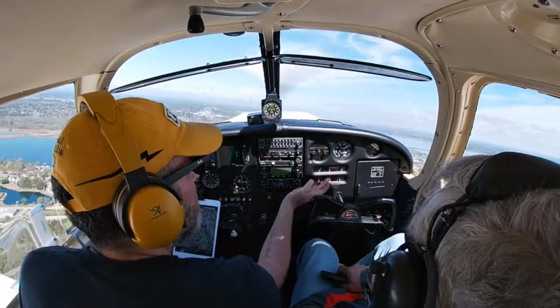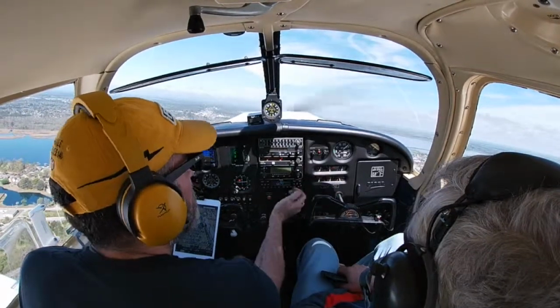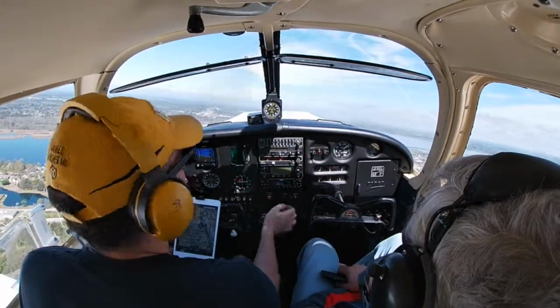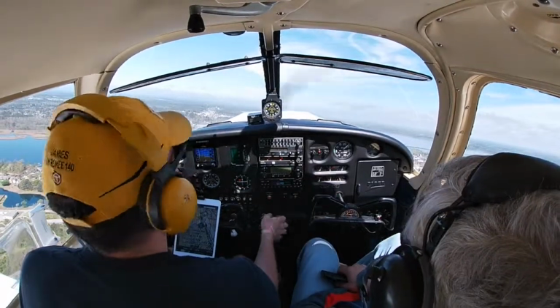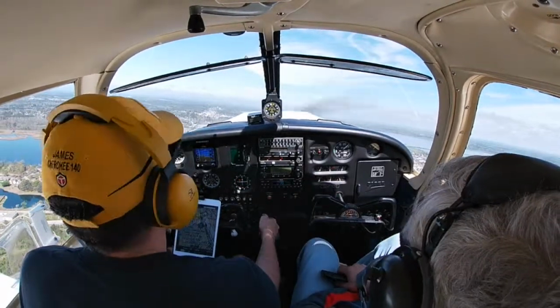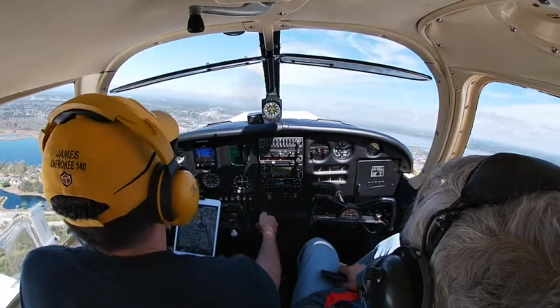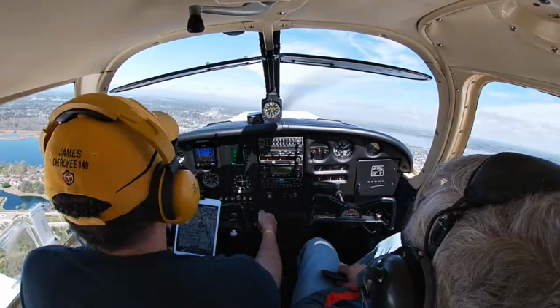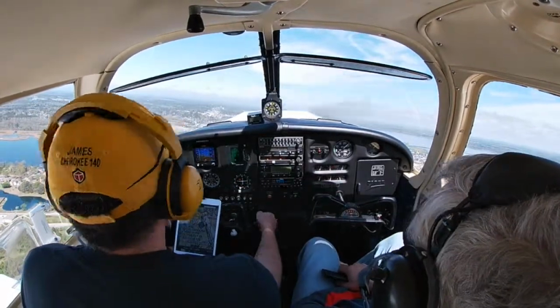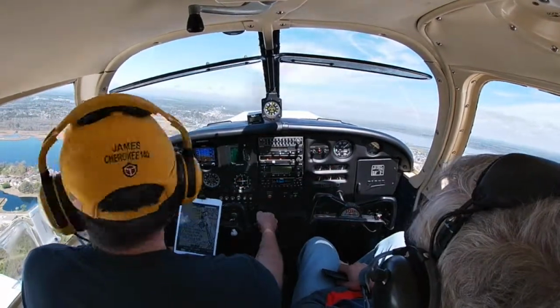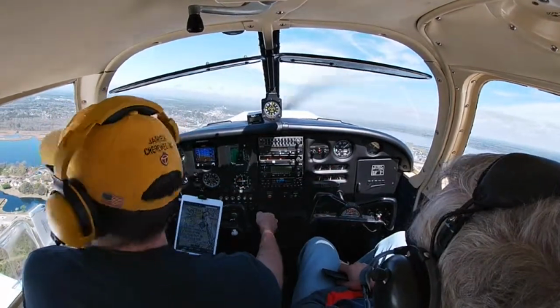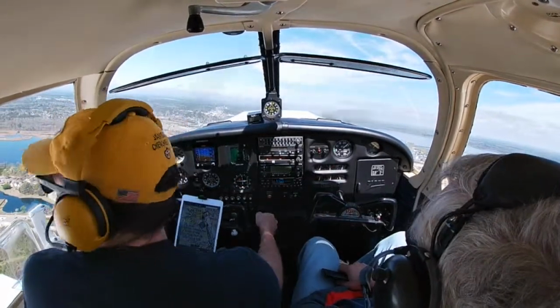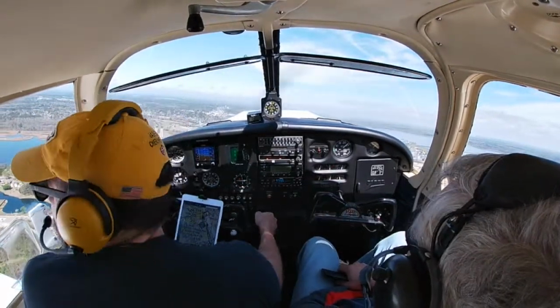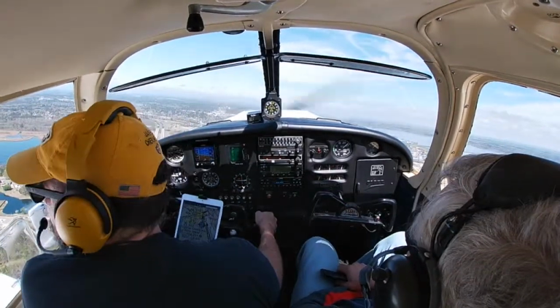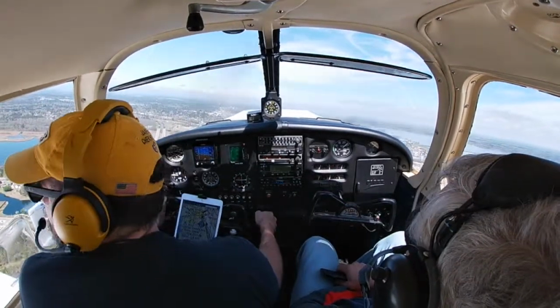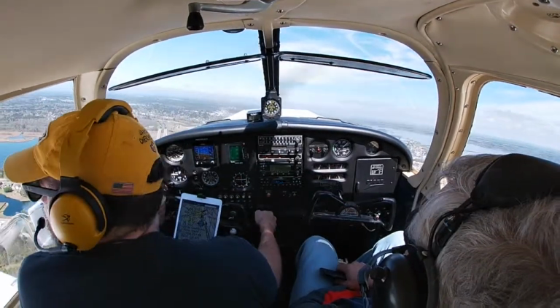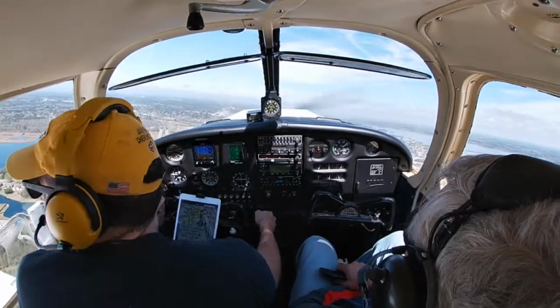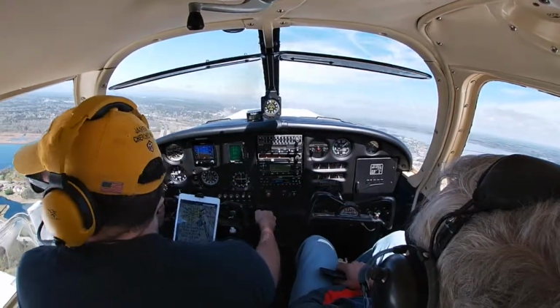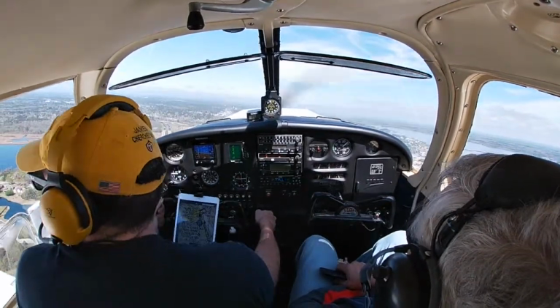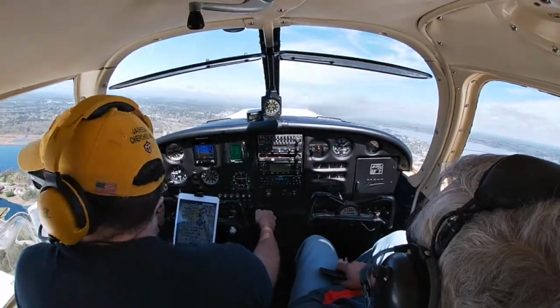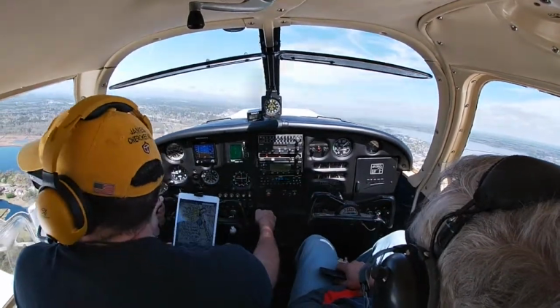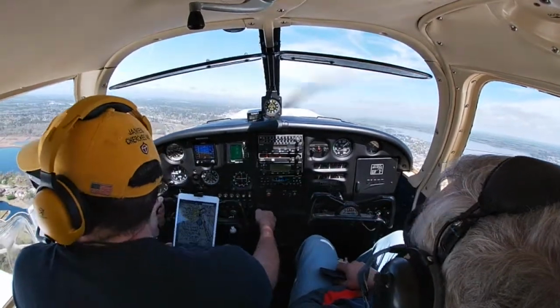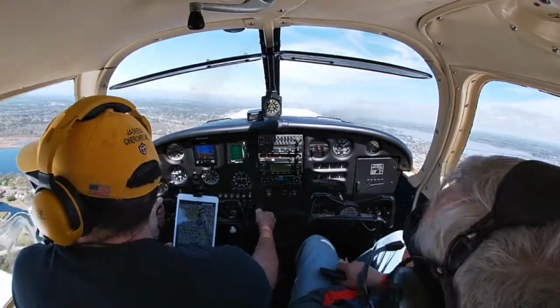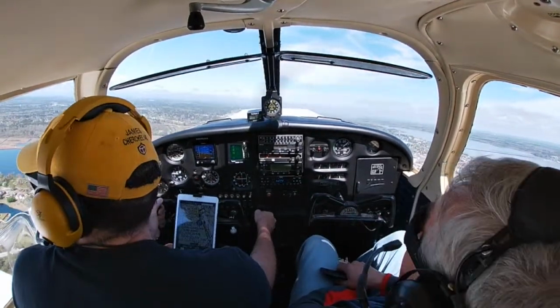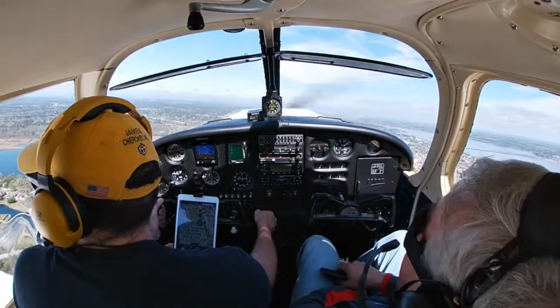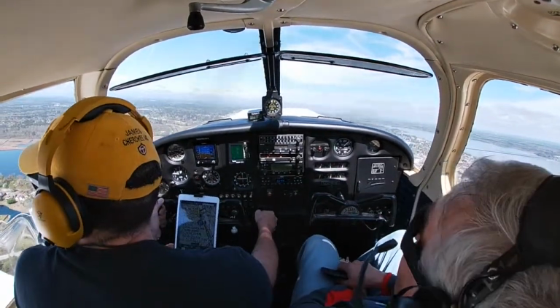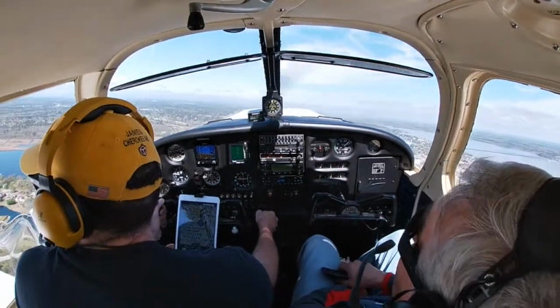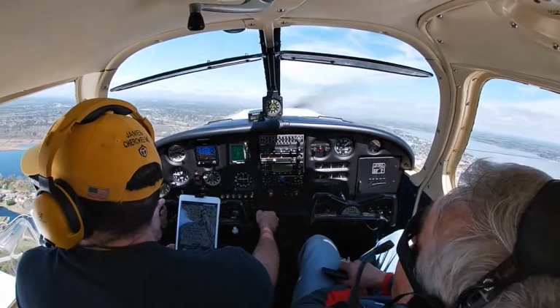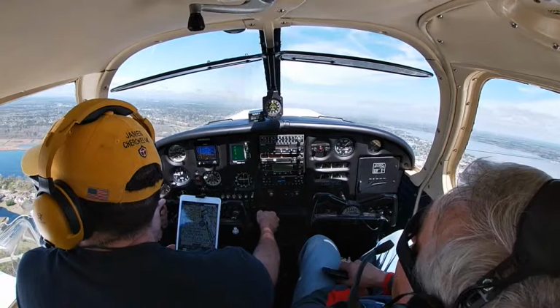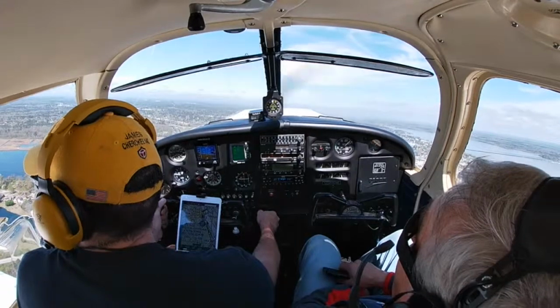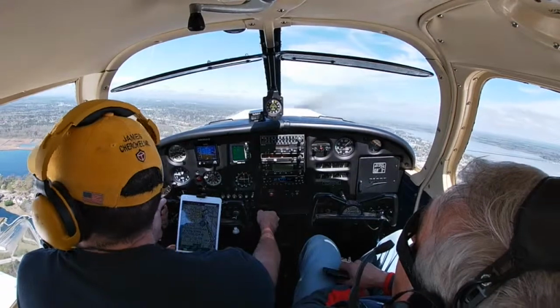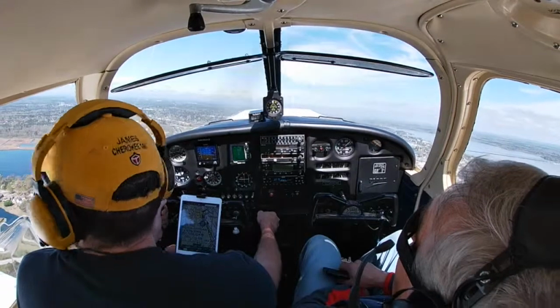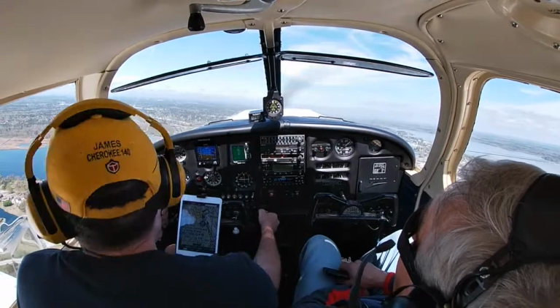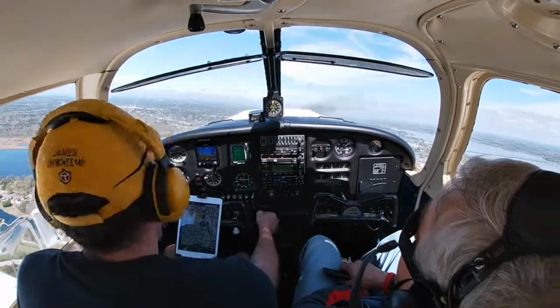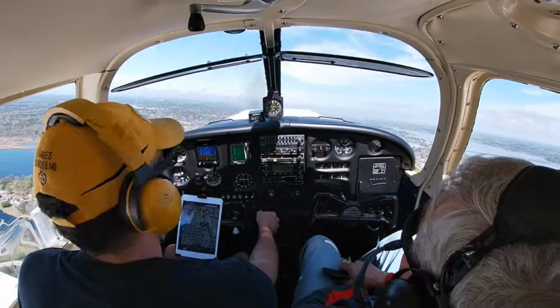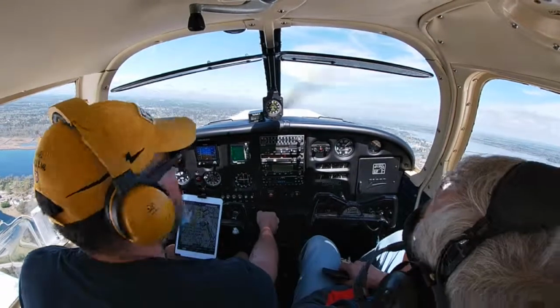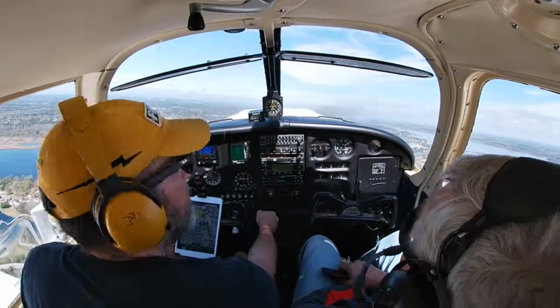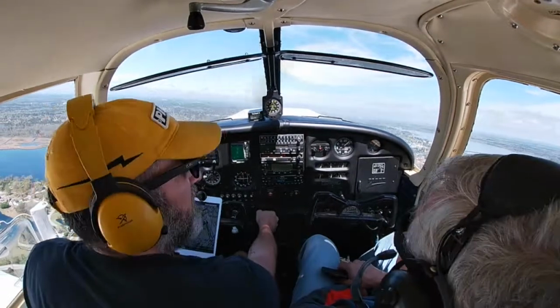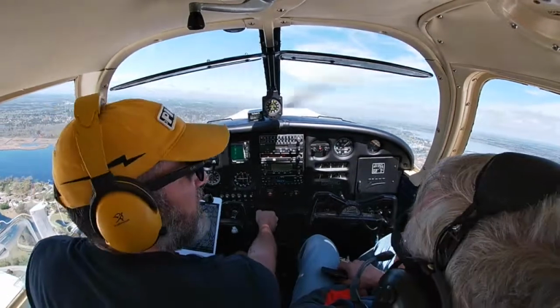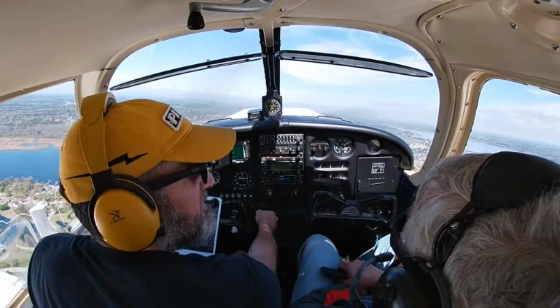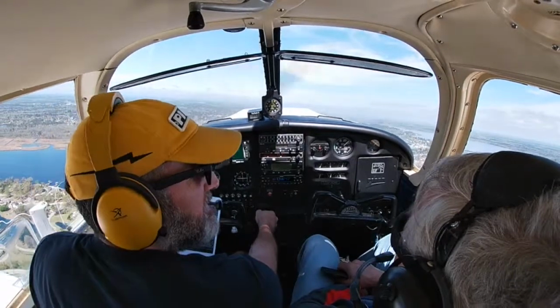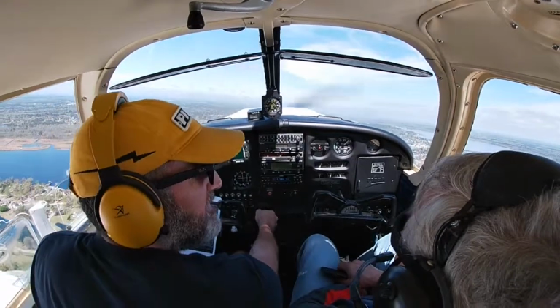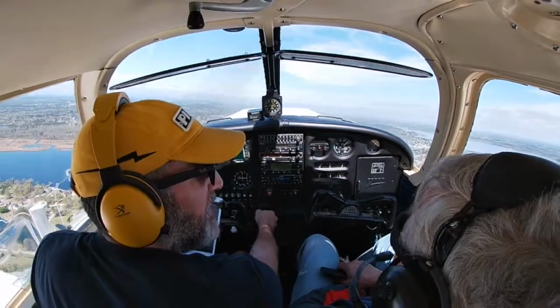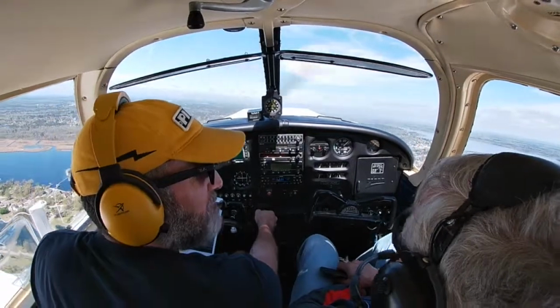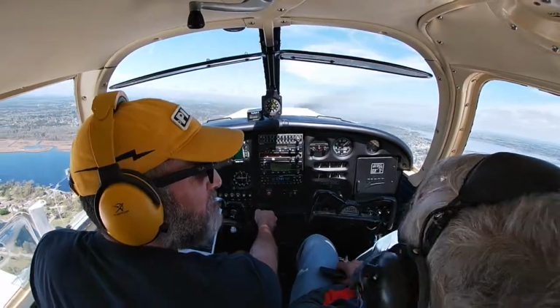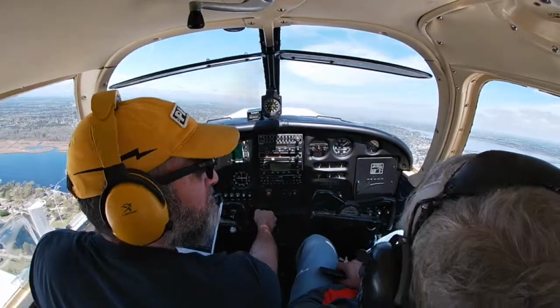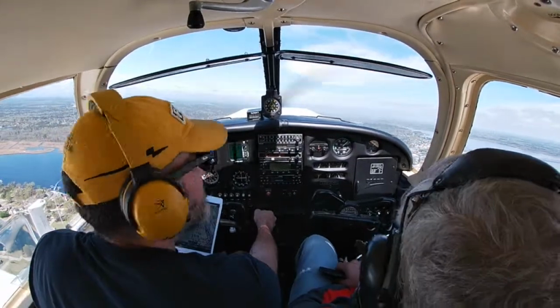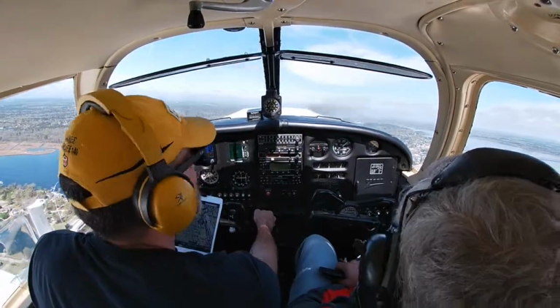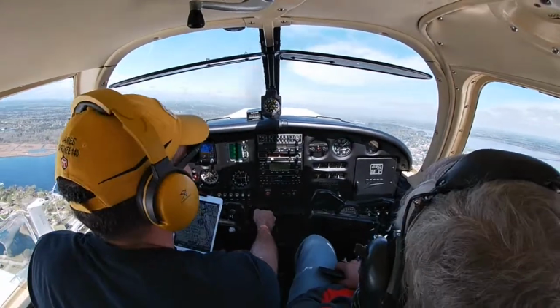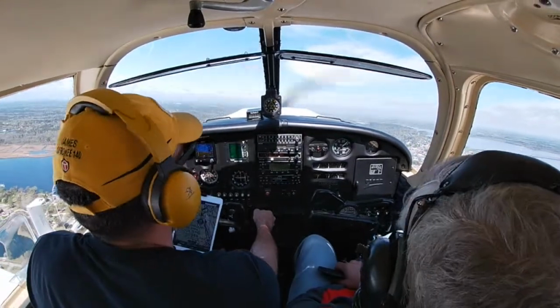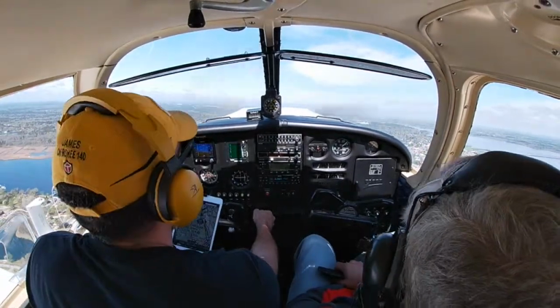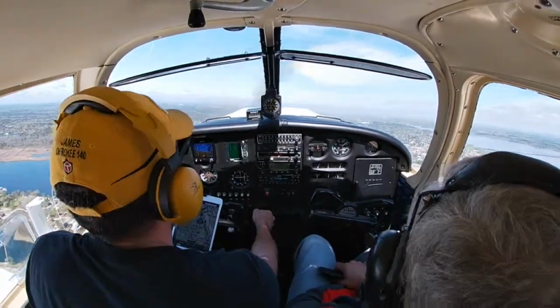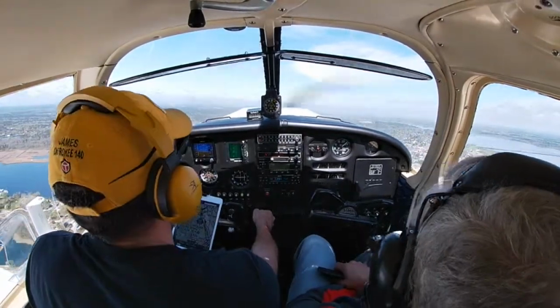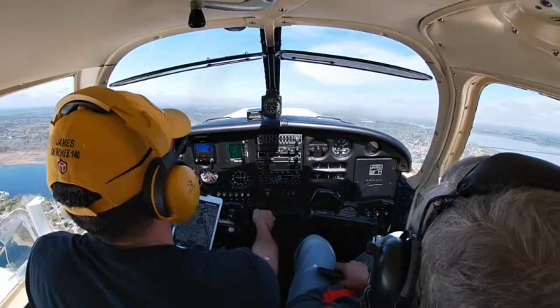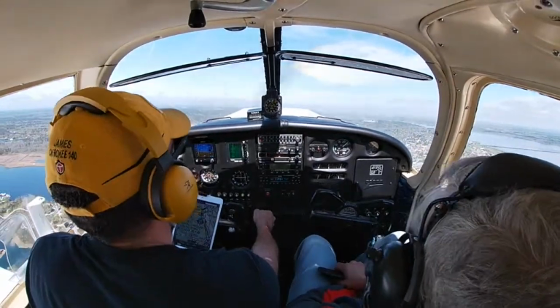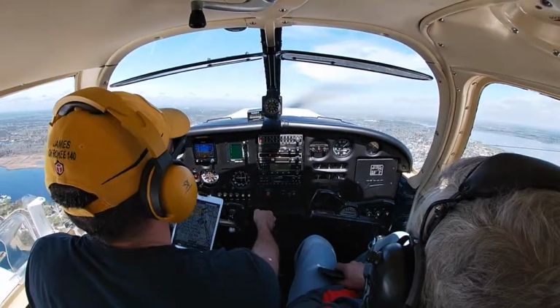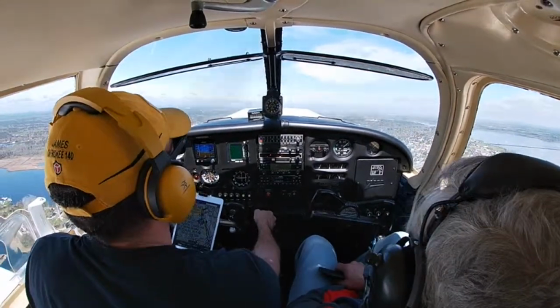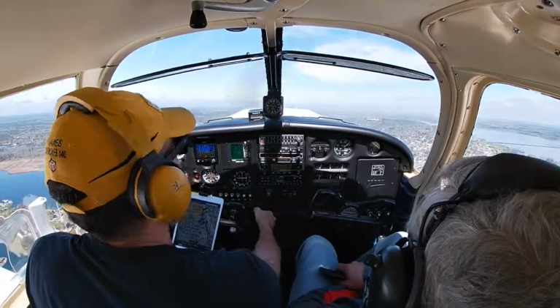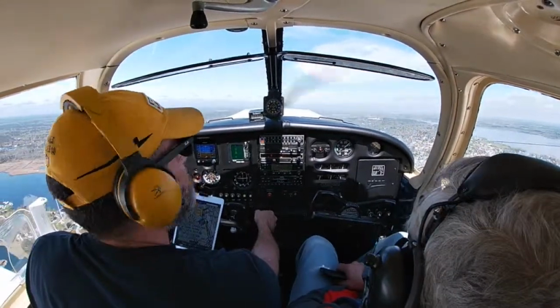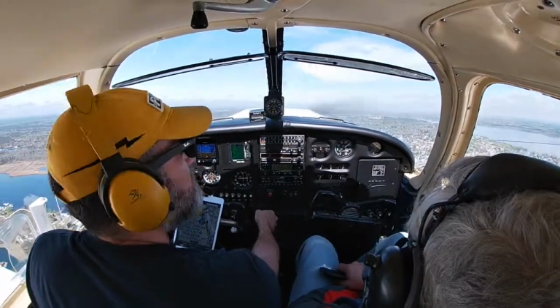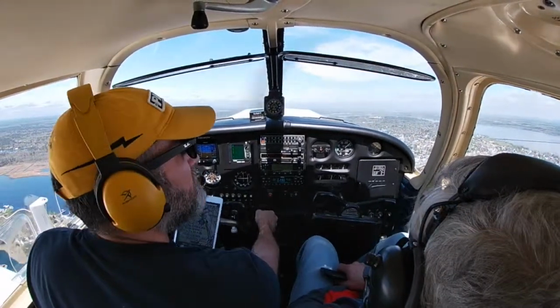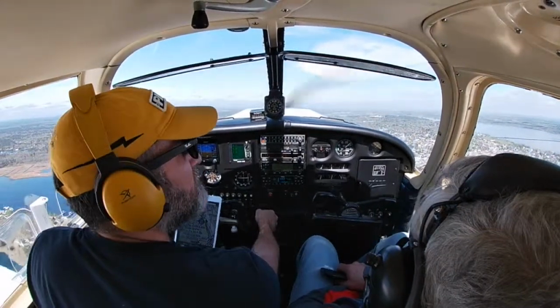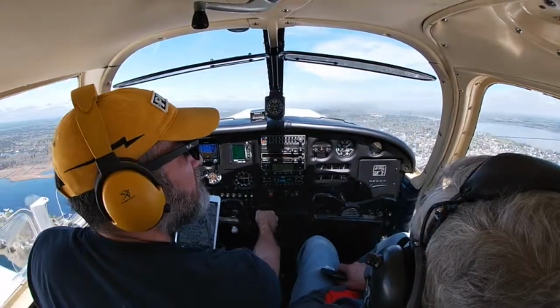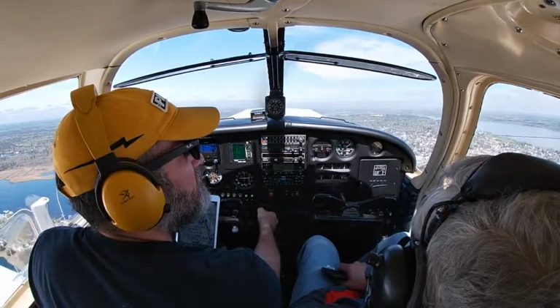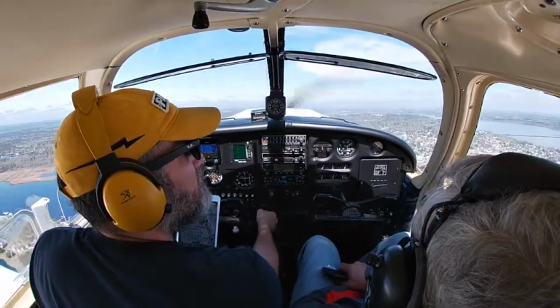That's looking pretty good. Beautiful plane, isn't it, Dad? It's awesome. Isn't it nice? It's awesome.